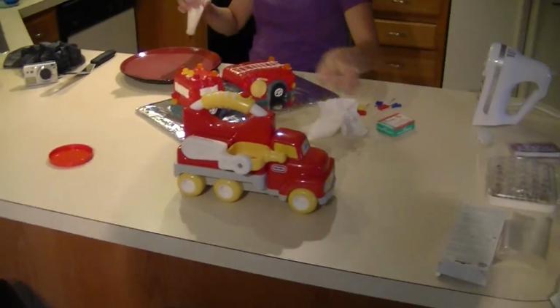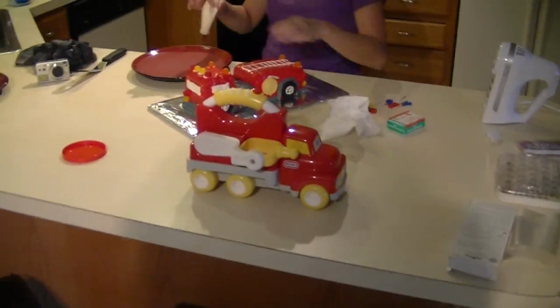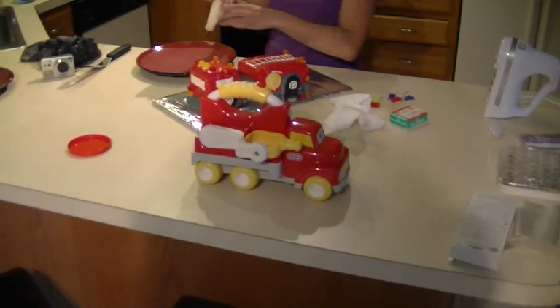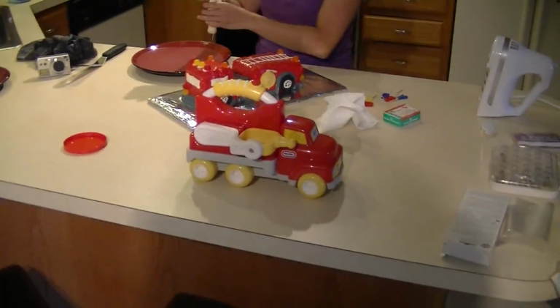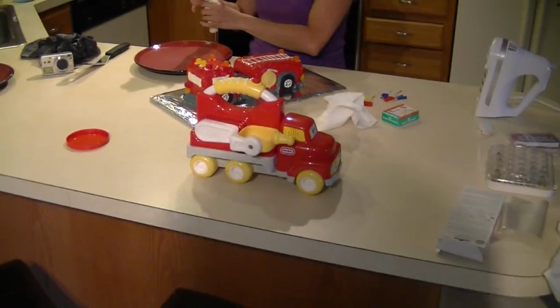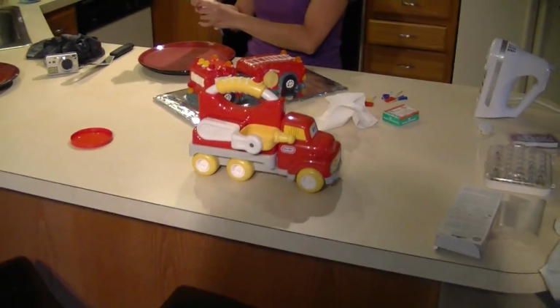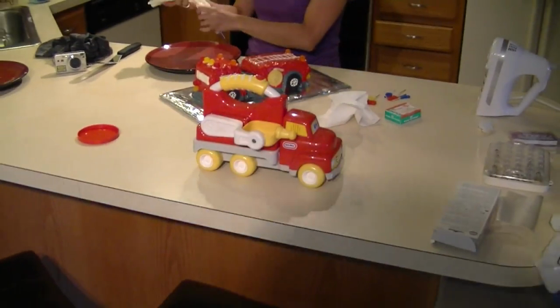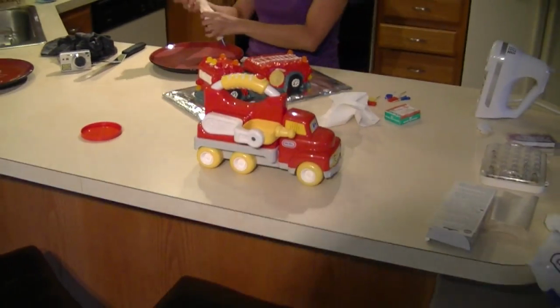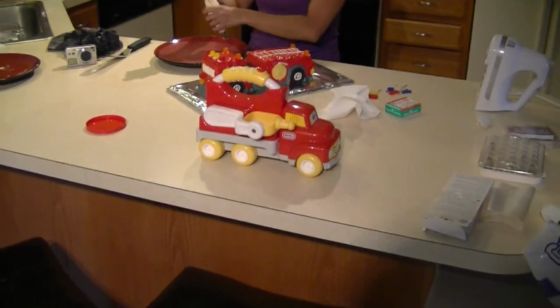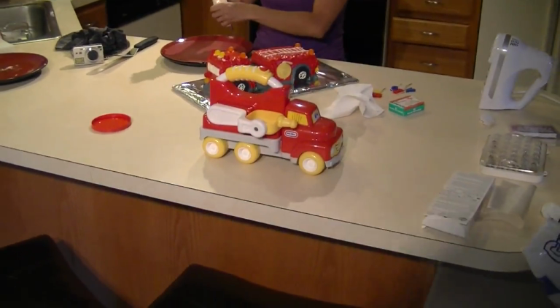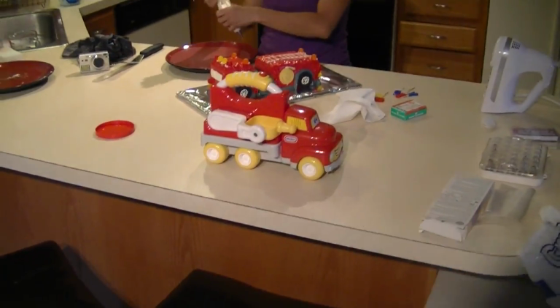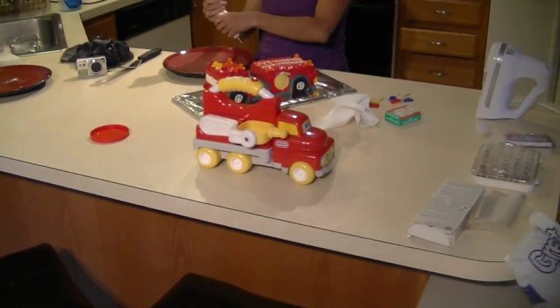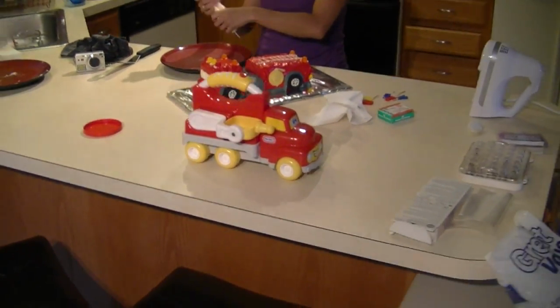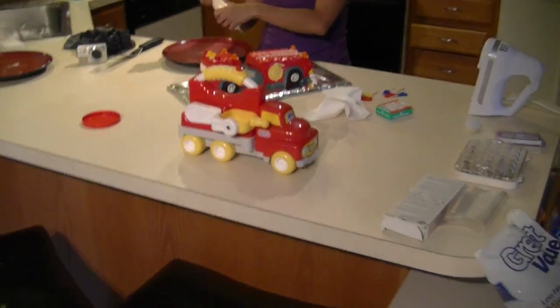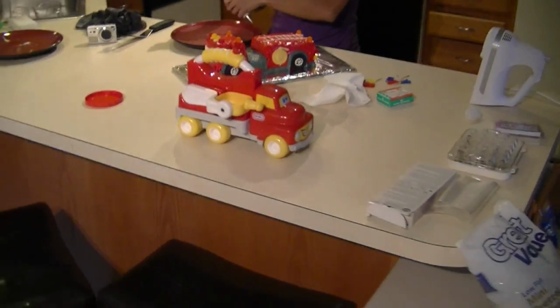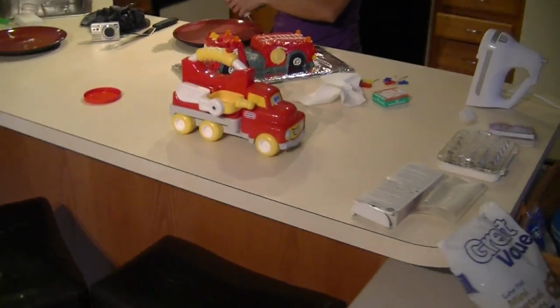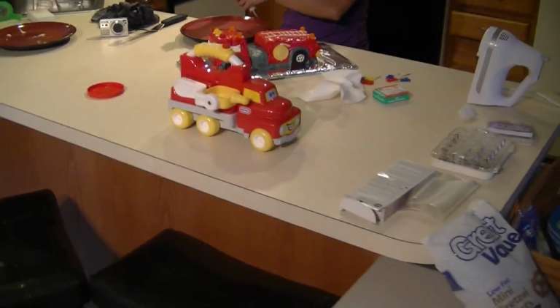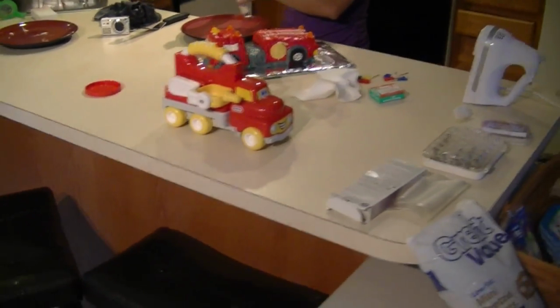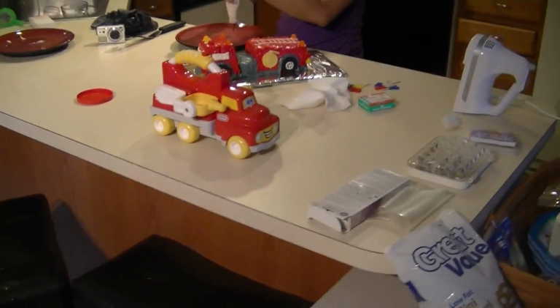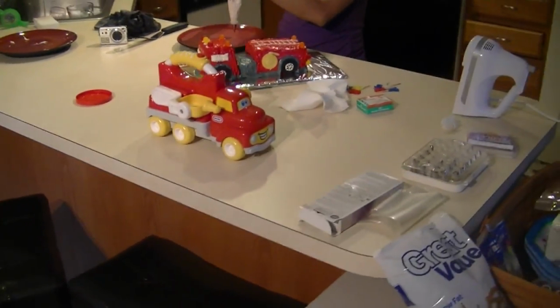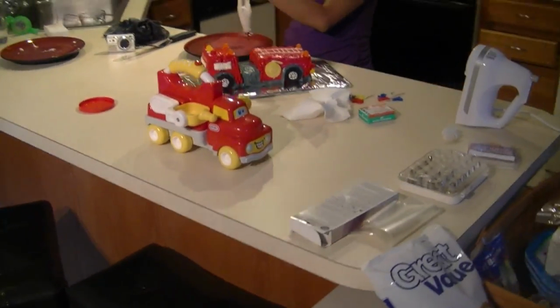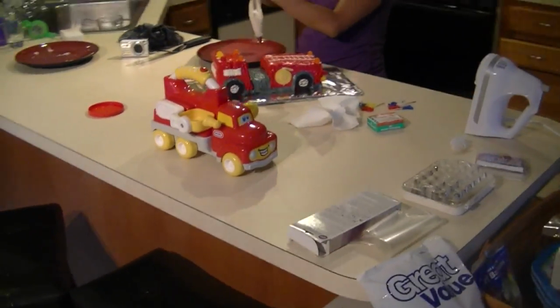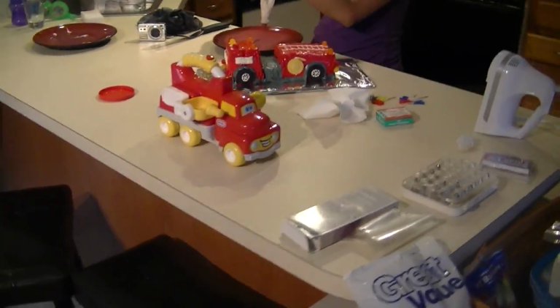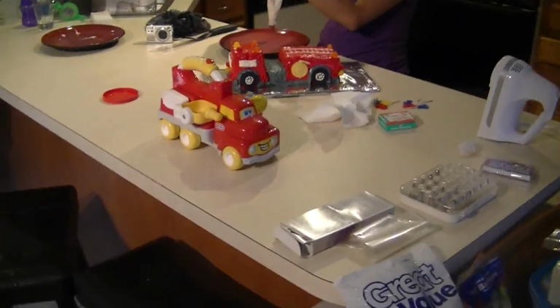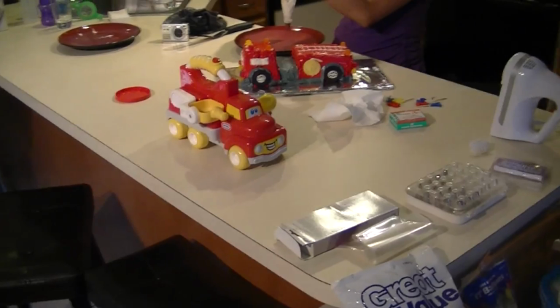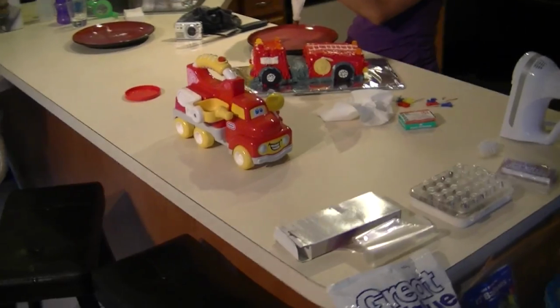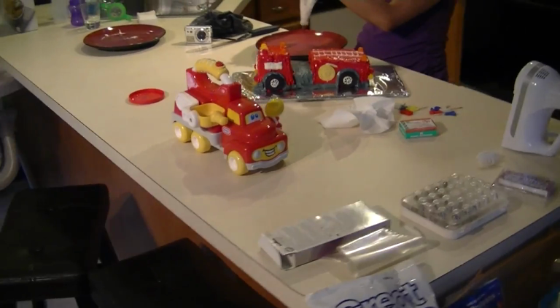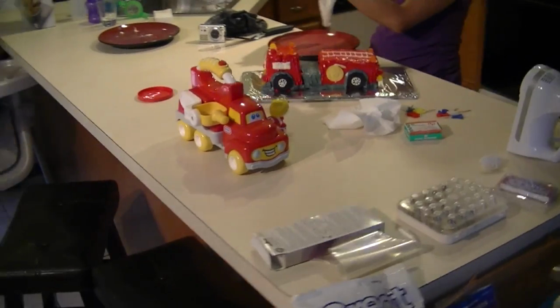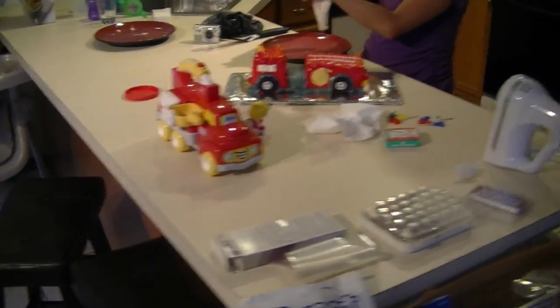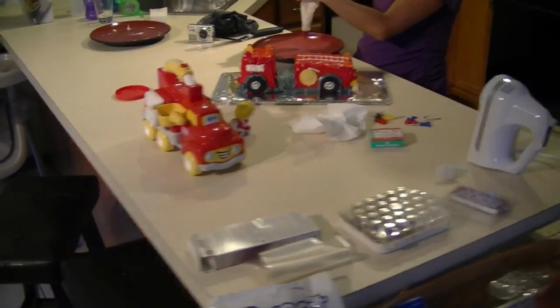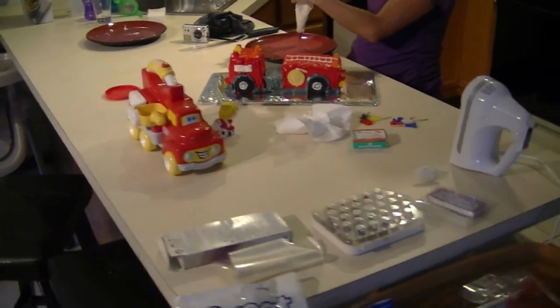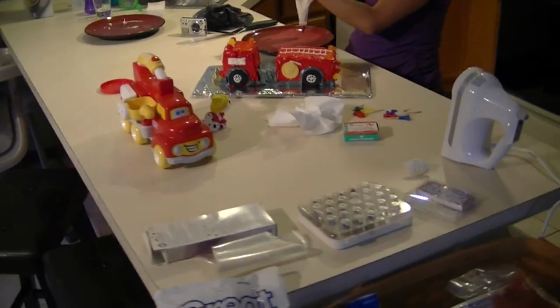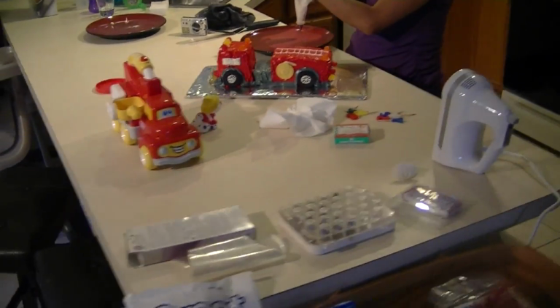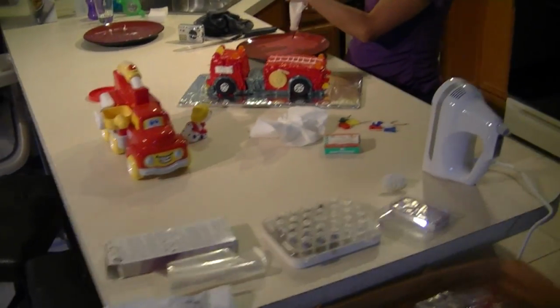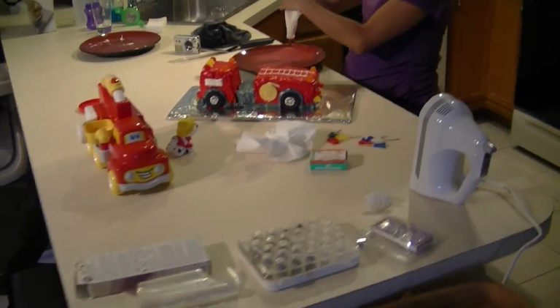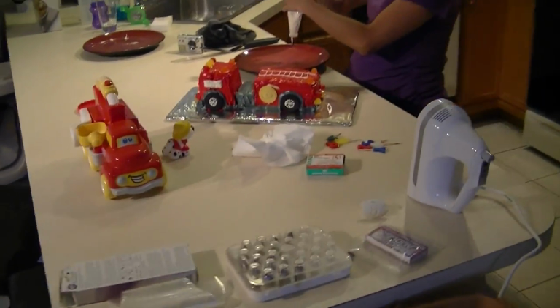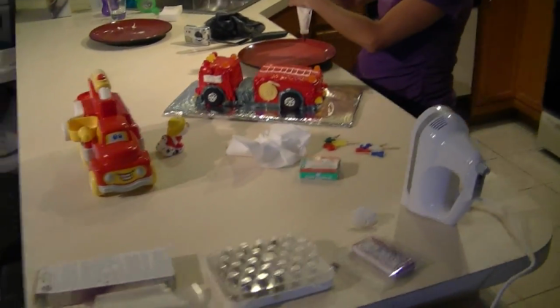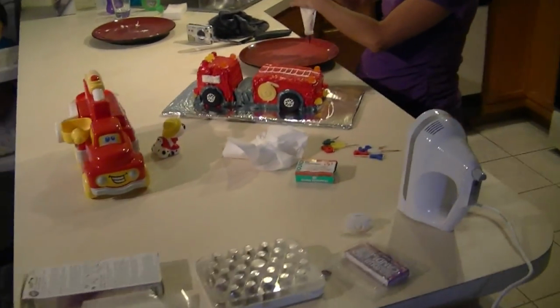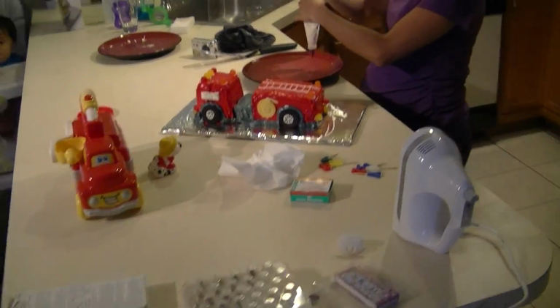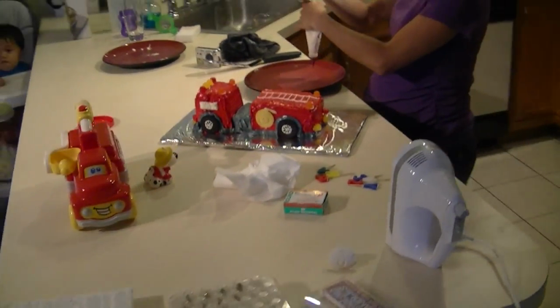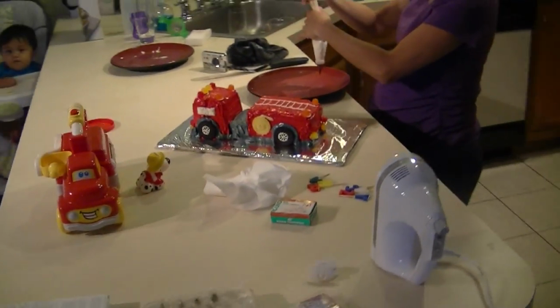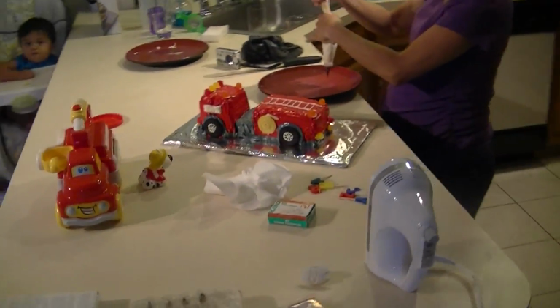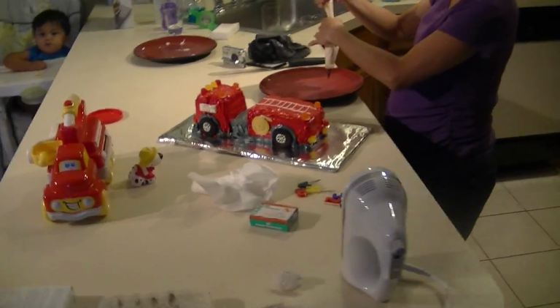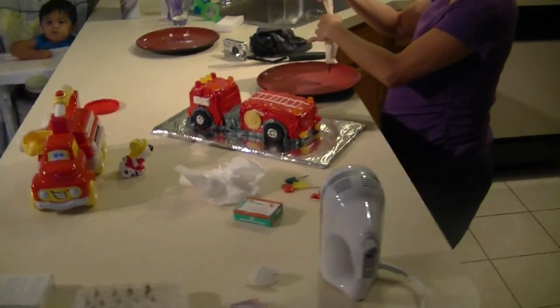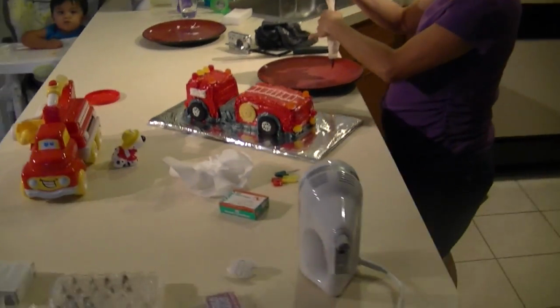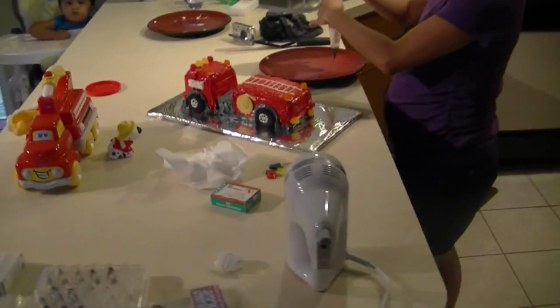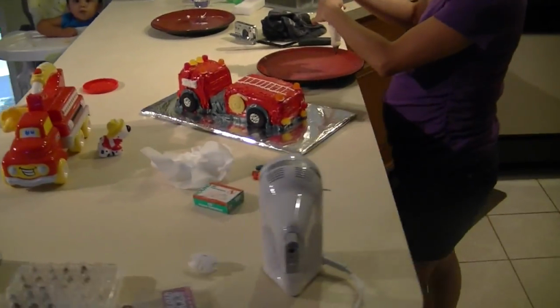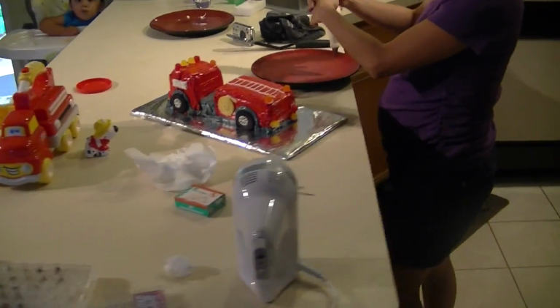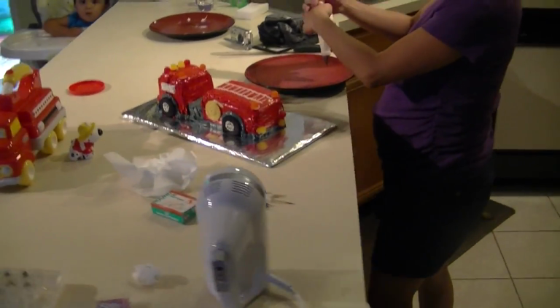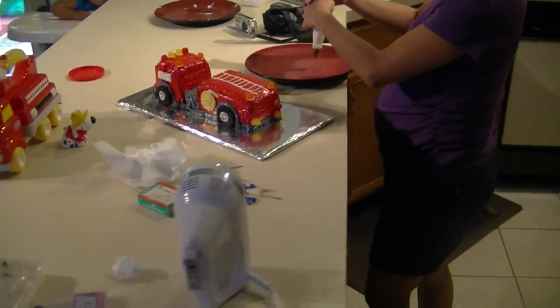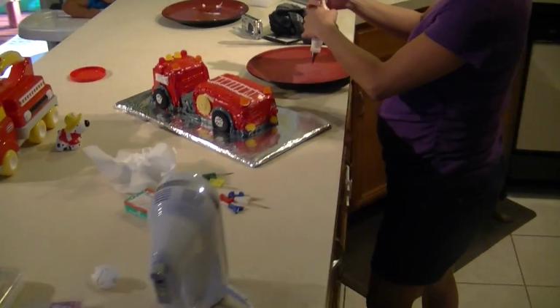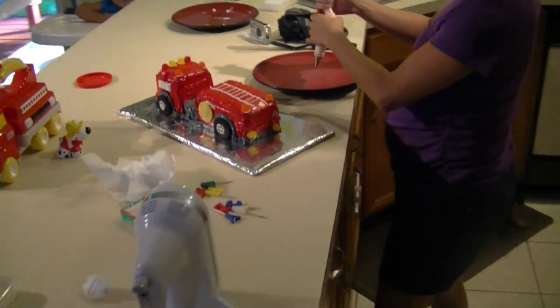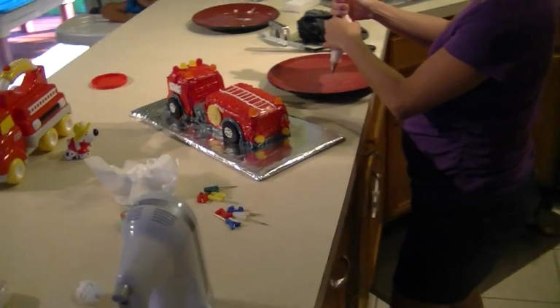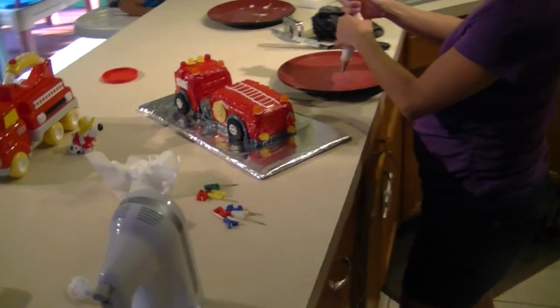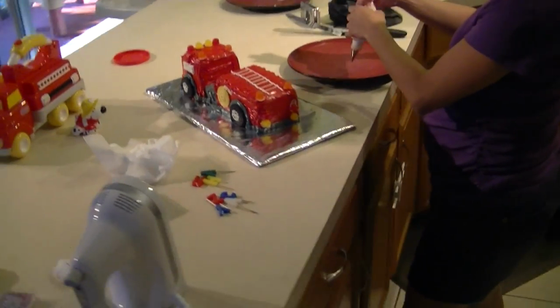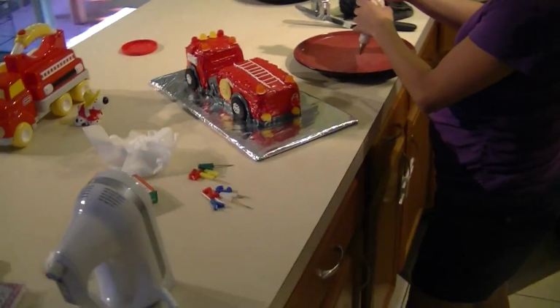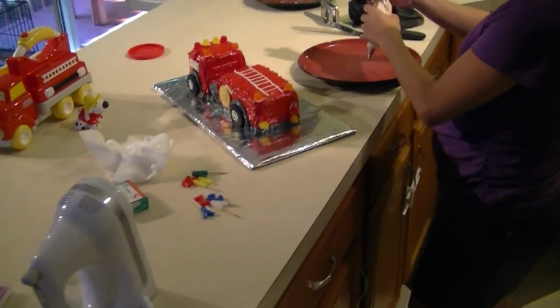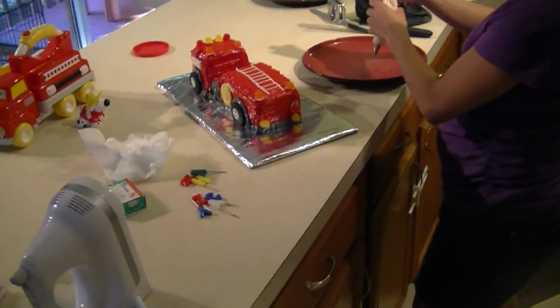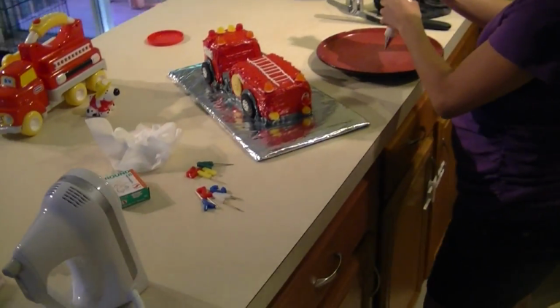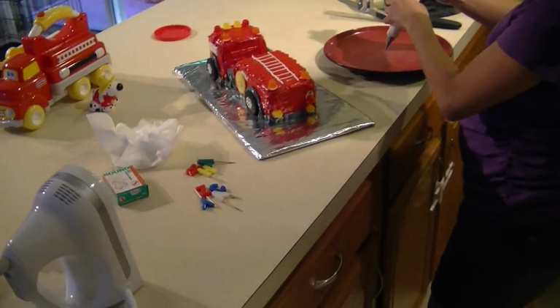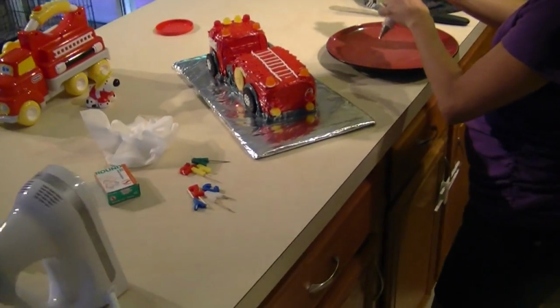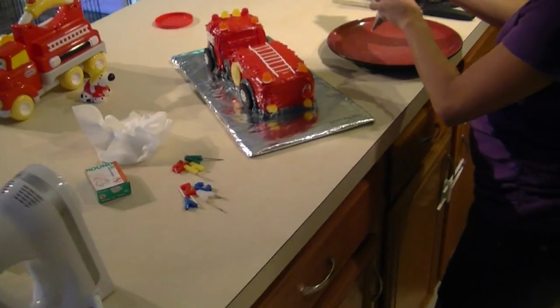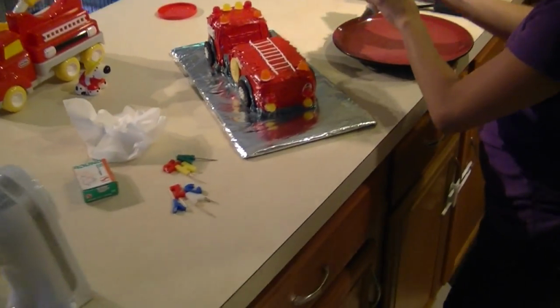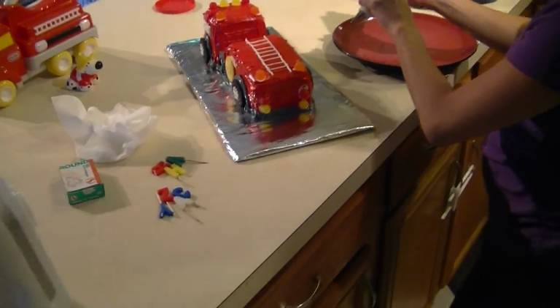His favorite toy since he was able to push it around — decided to go with the firetruck theme for his birthday.